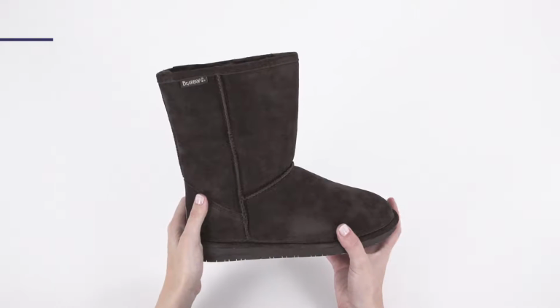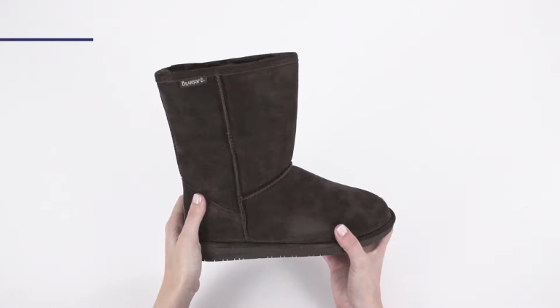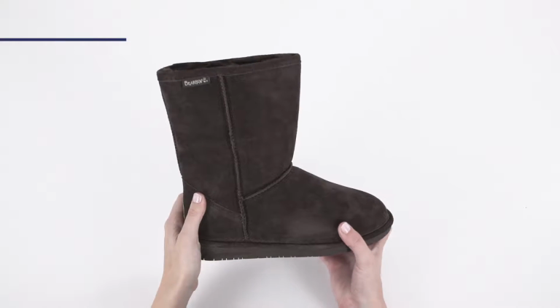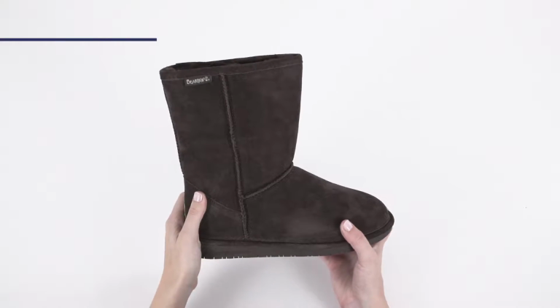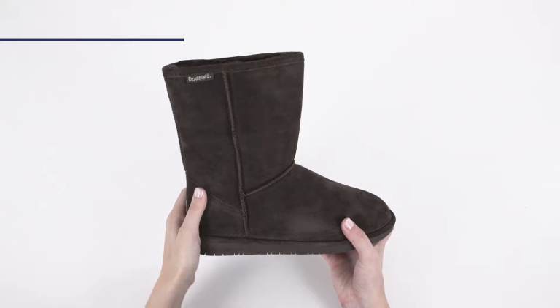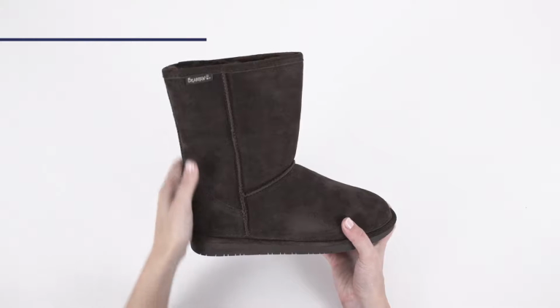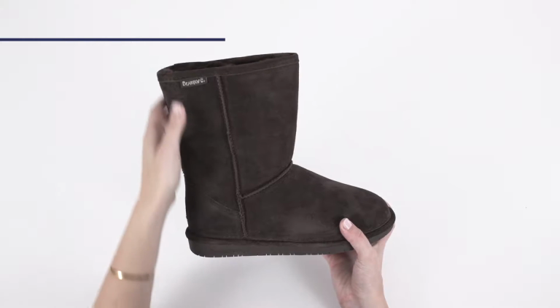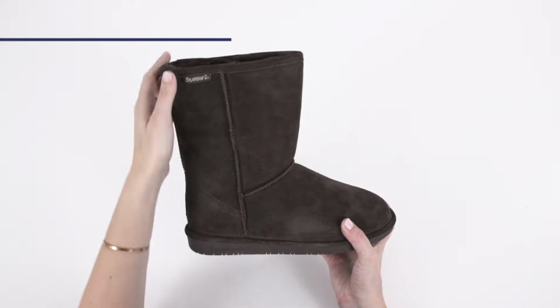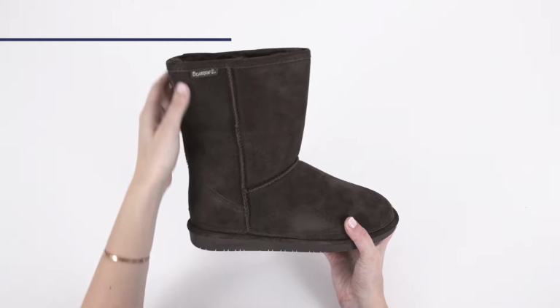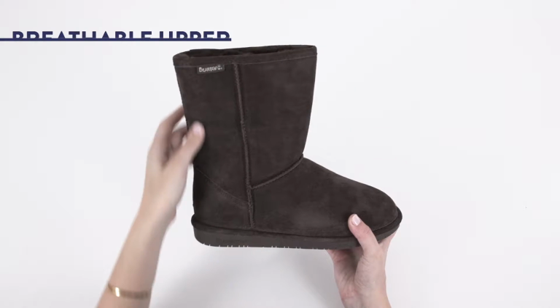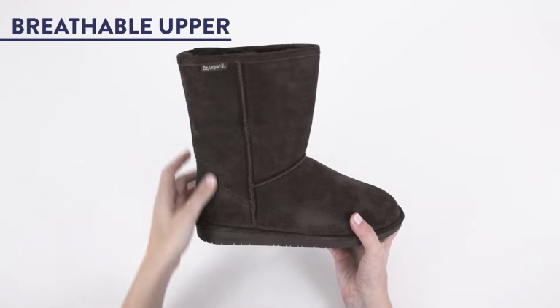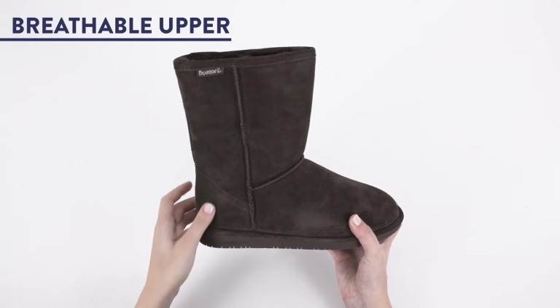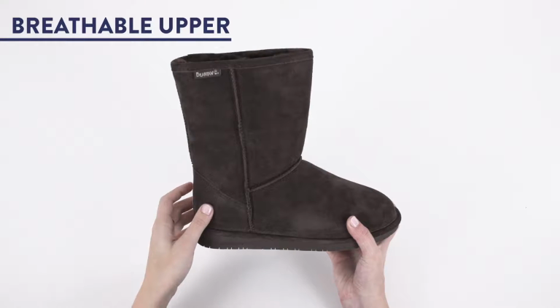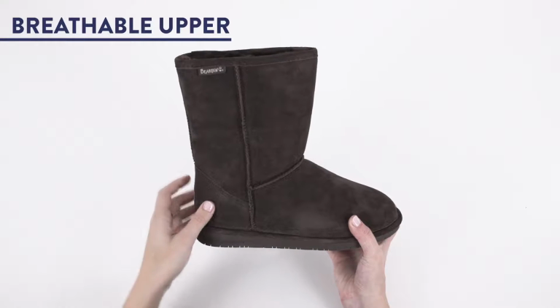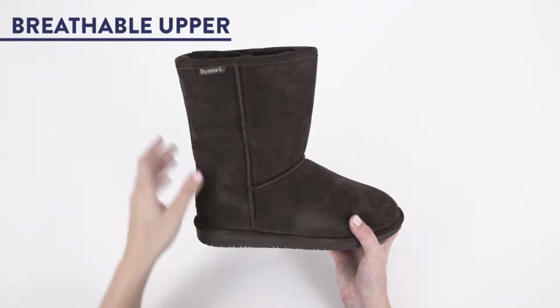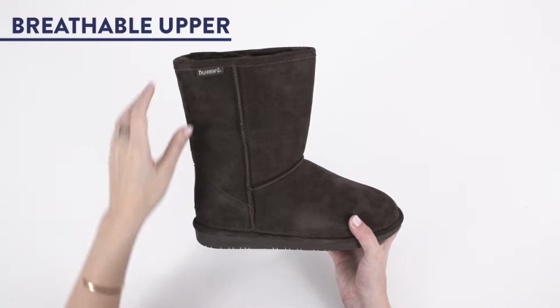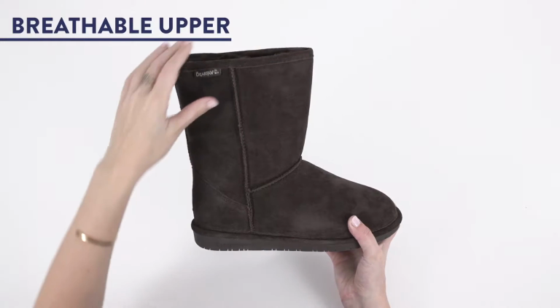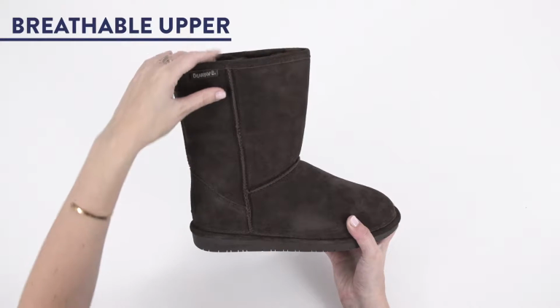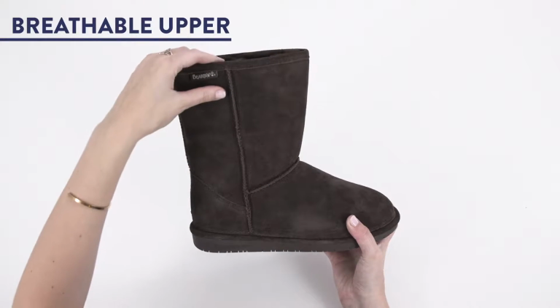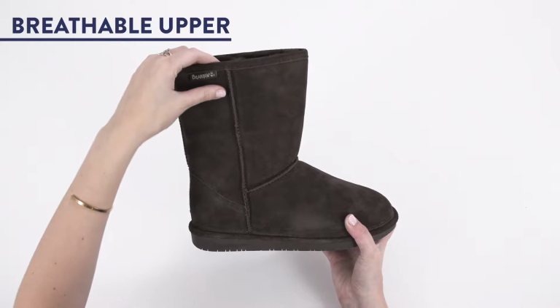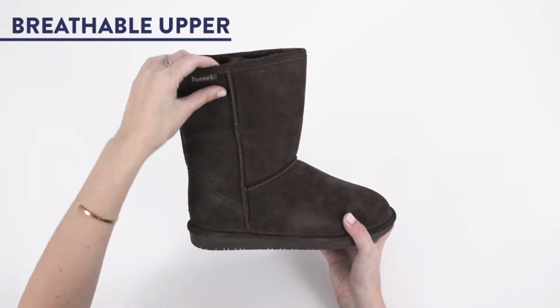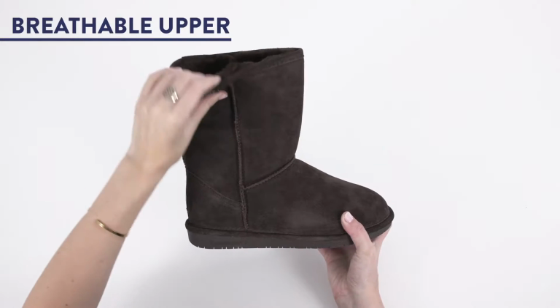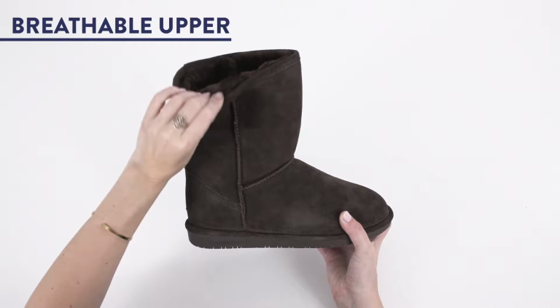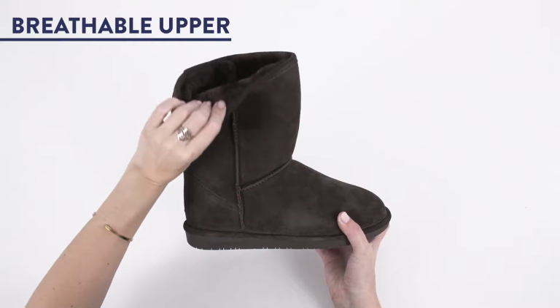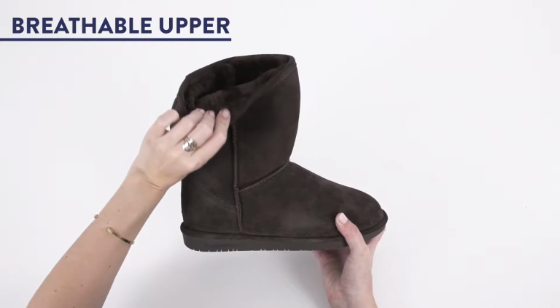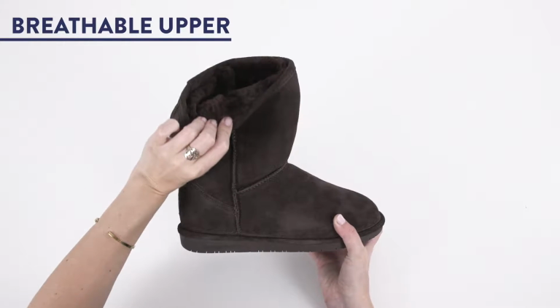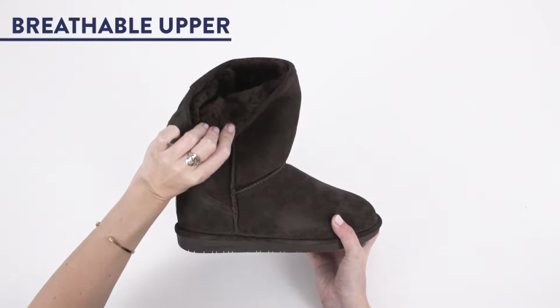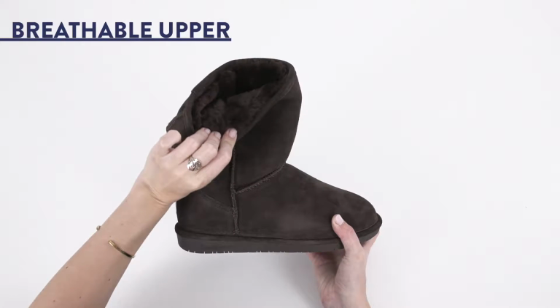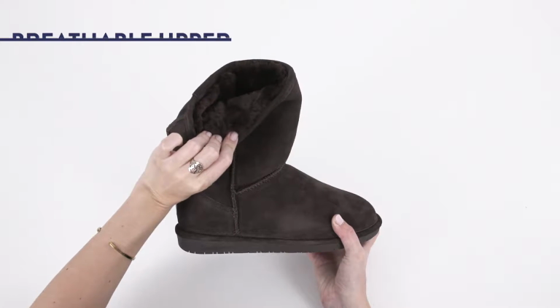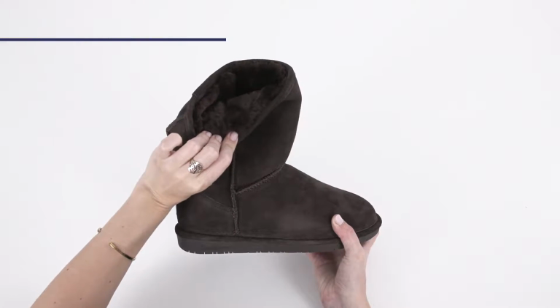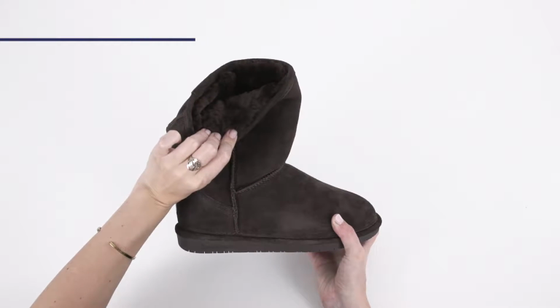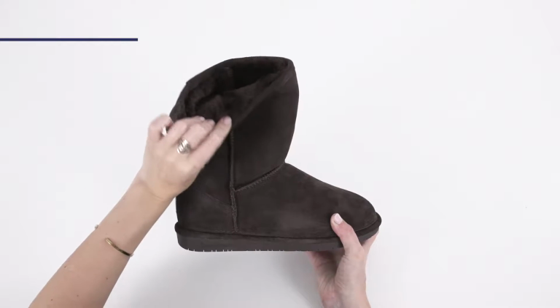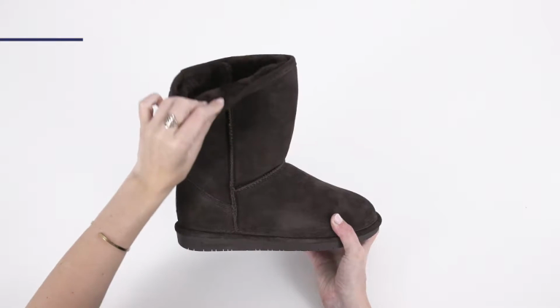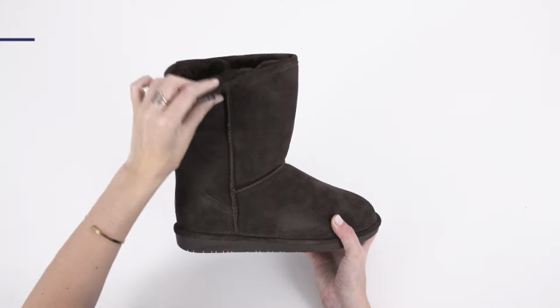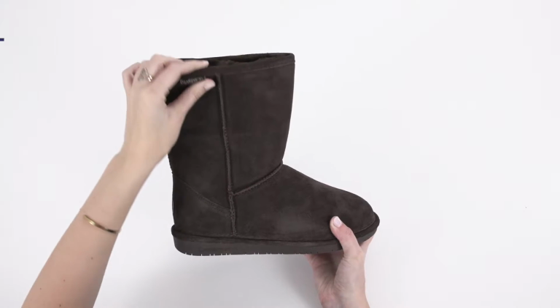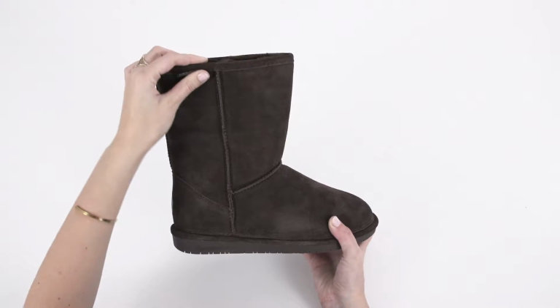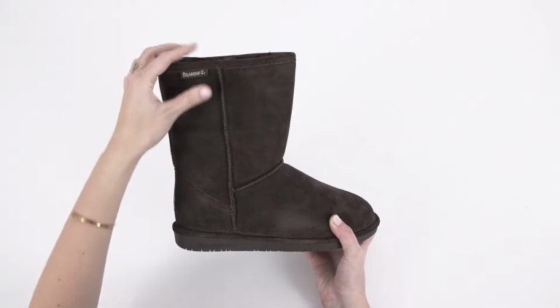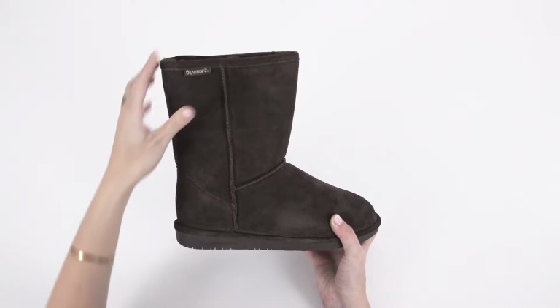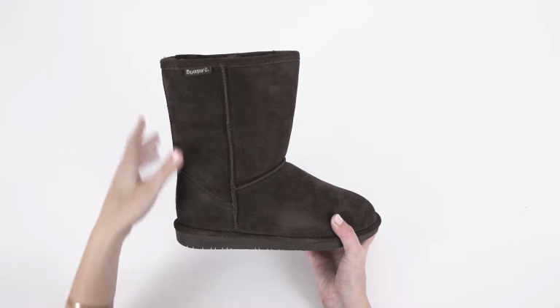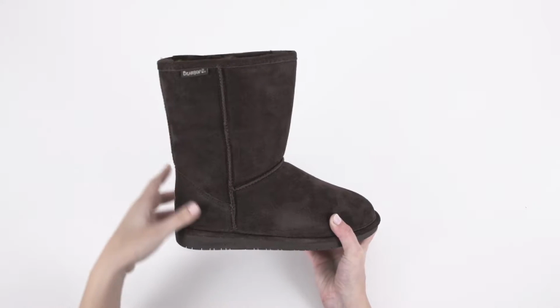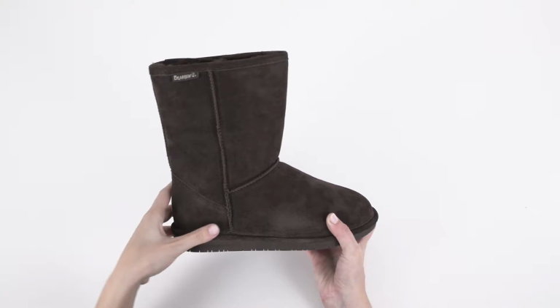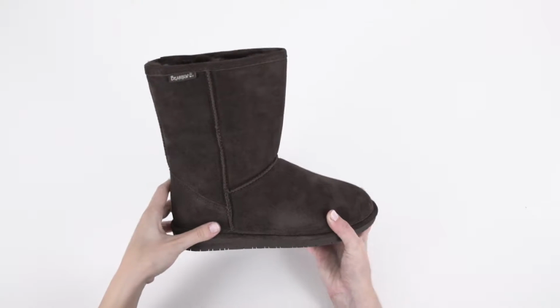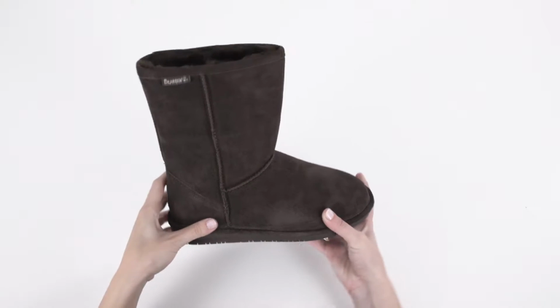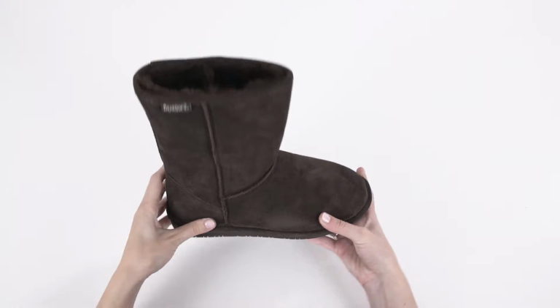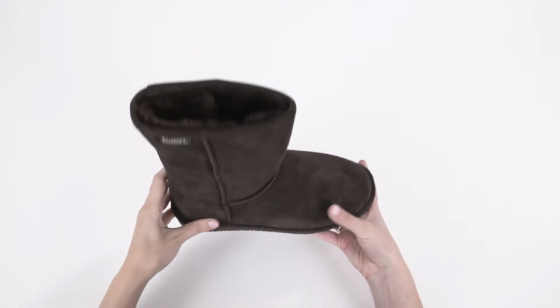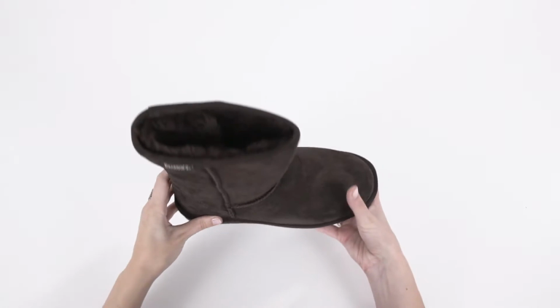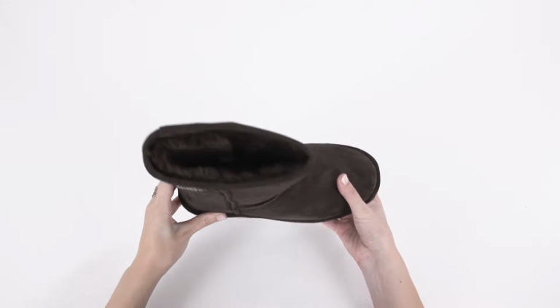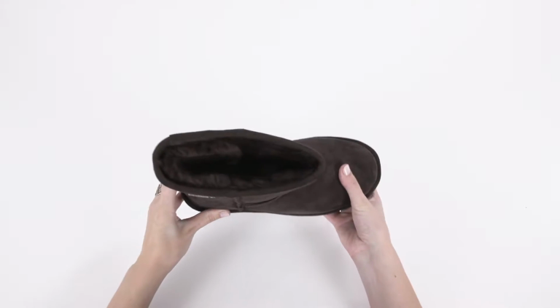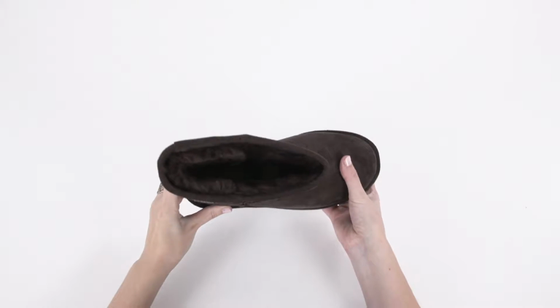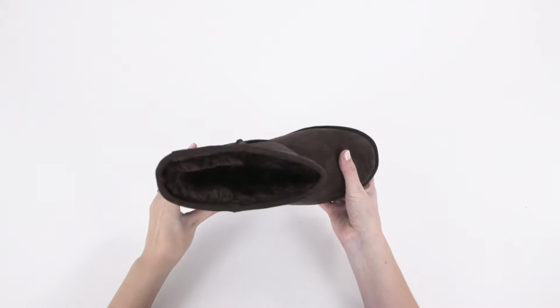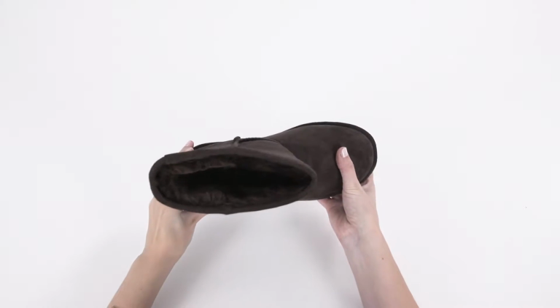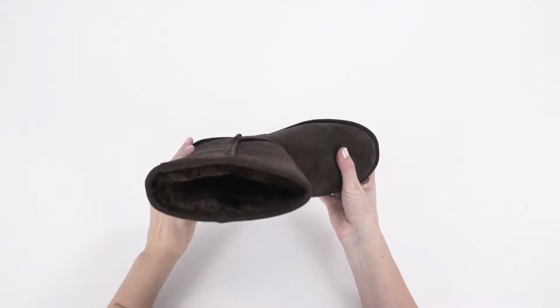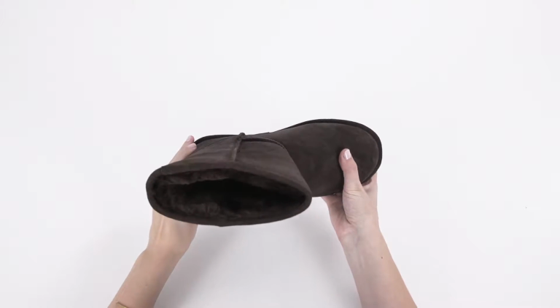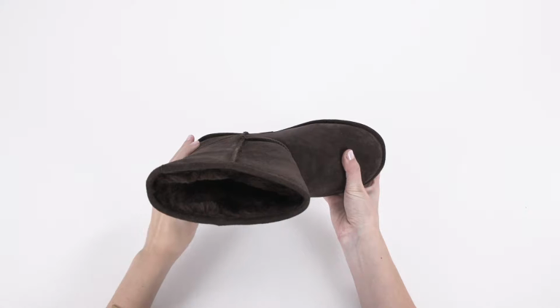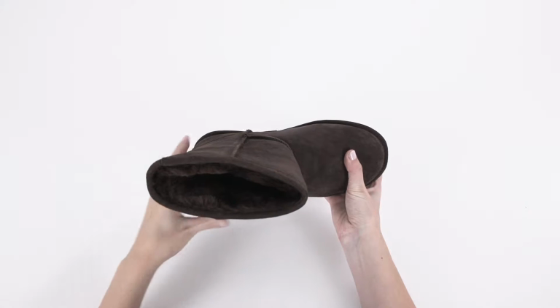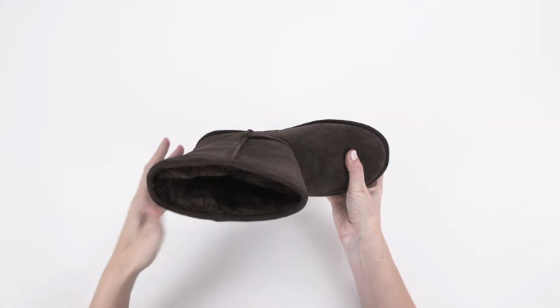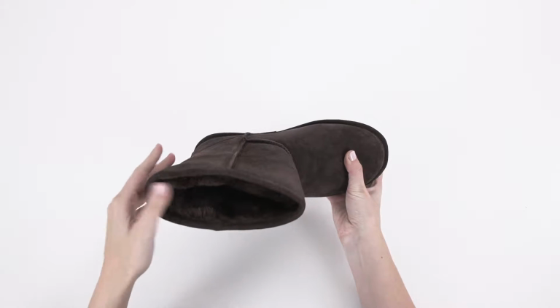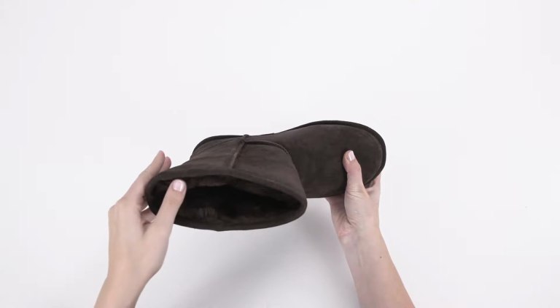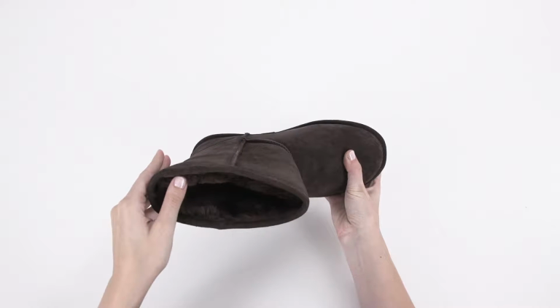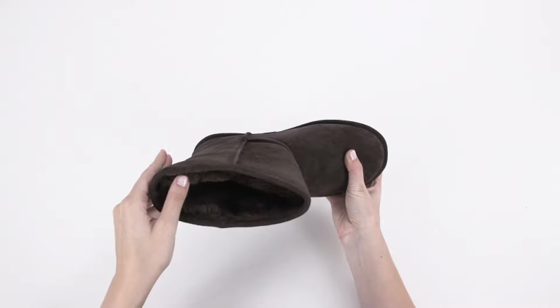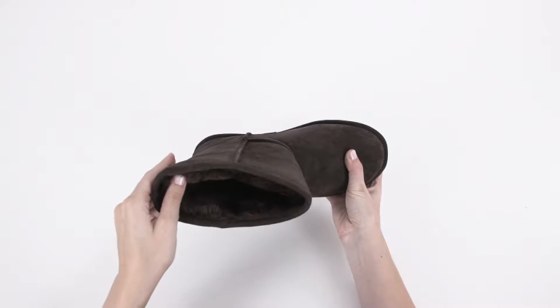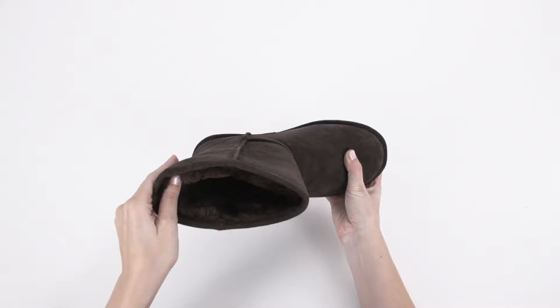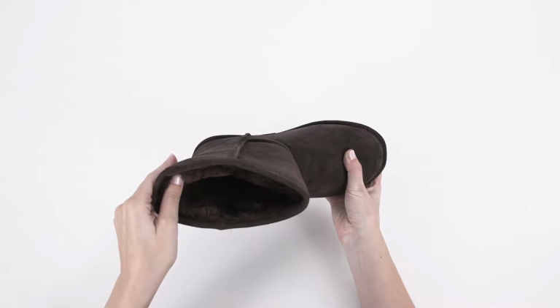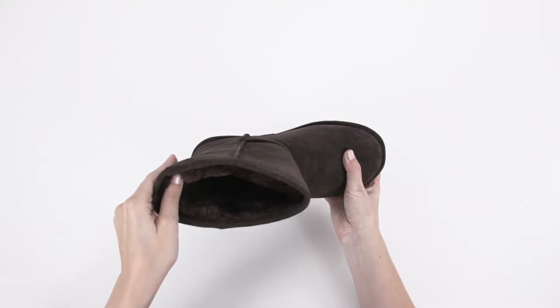Next, it's warm but breathable. The suede upper and woolen sheepskin lining keeps you nice and toasty without overheating.